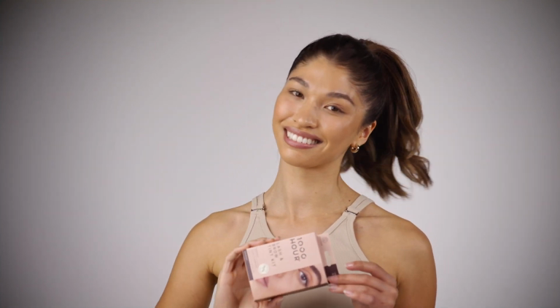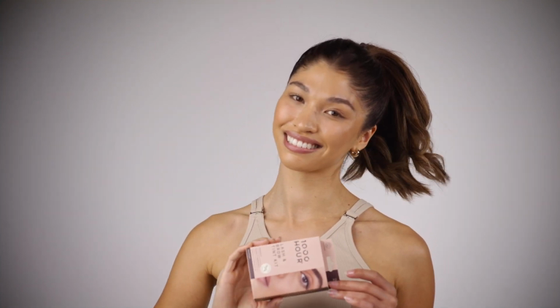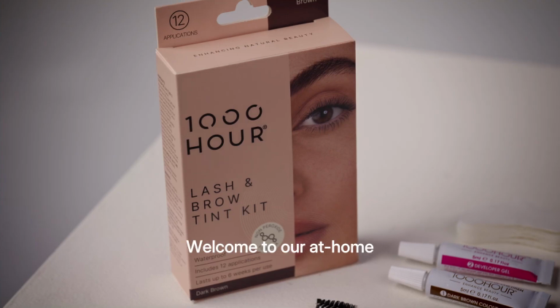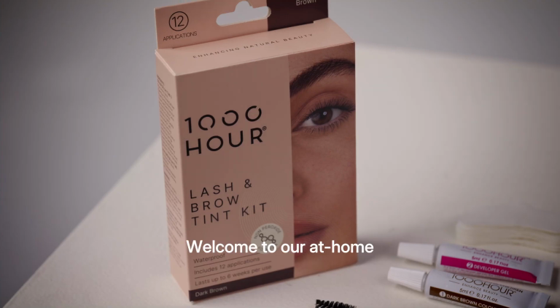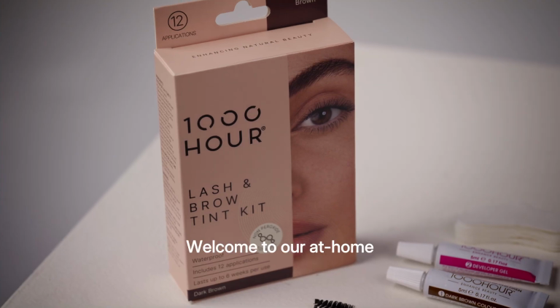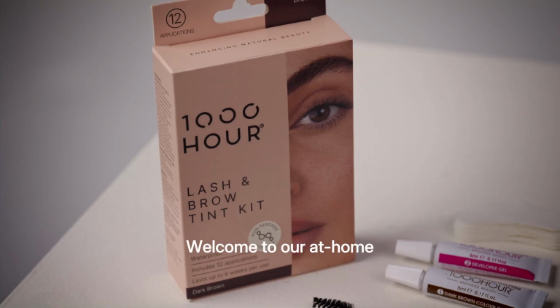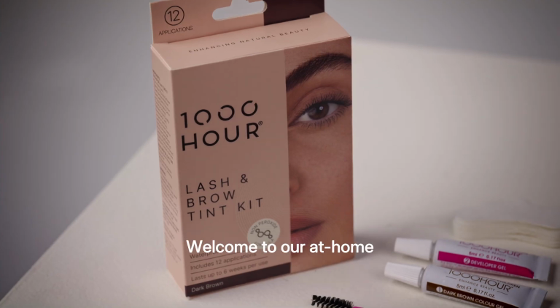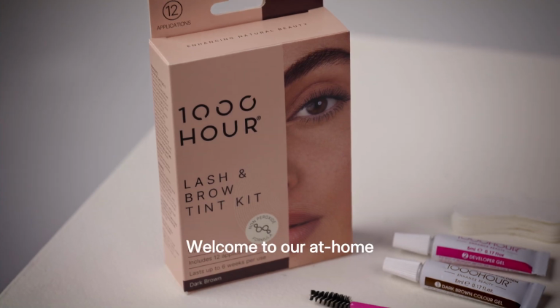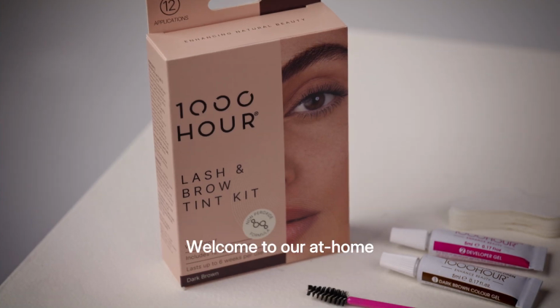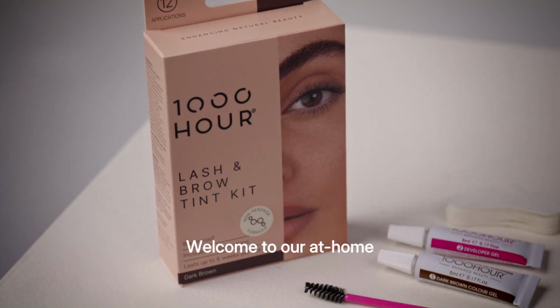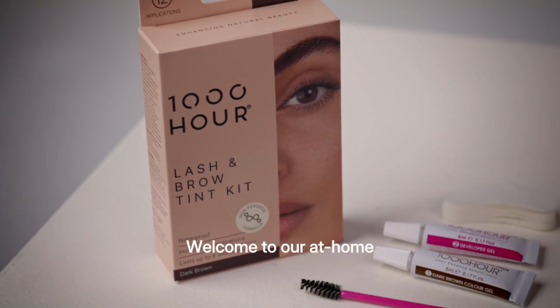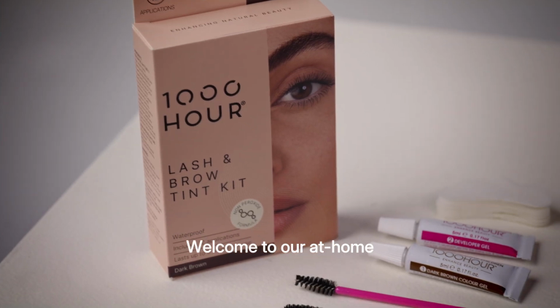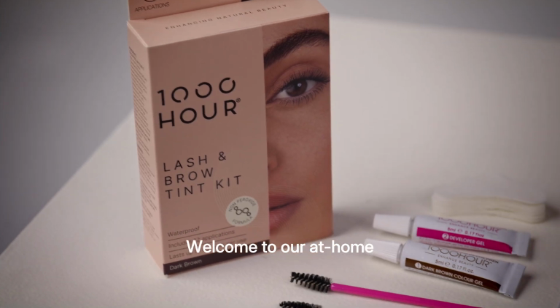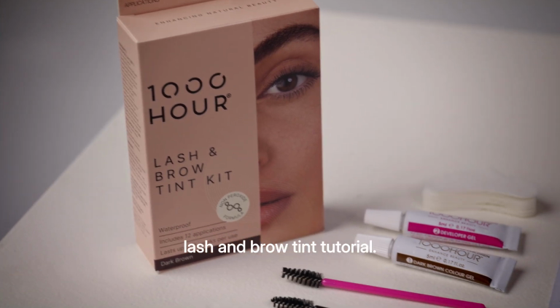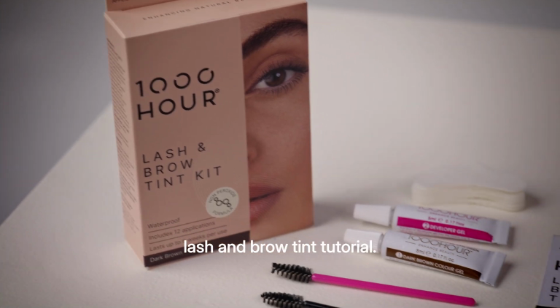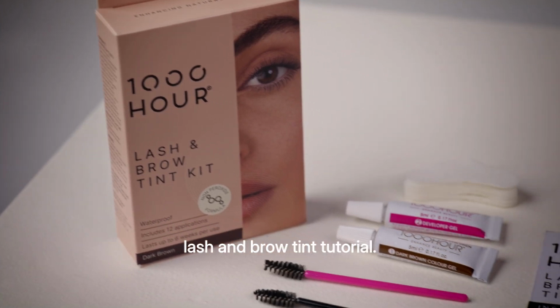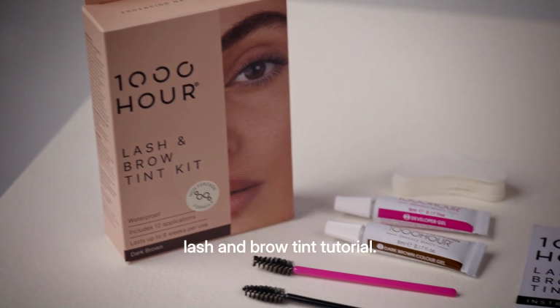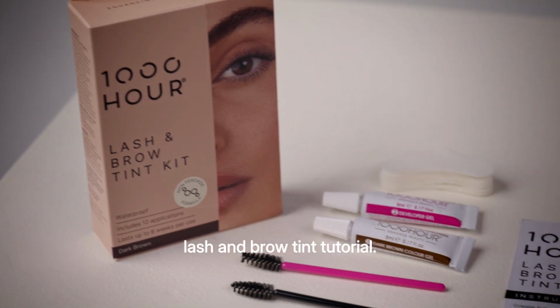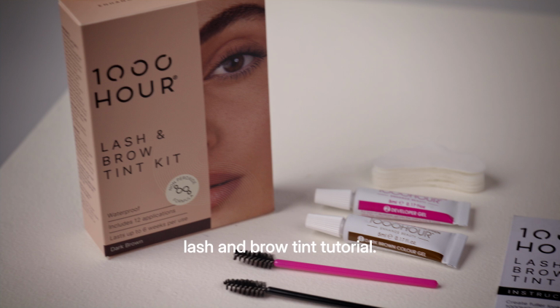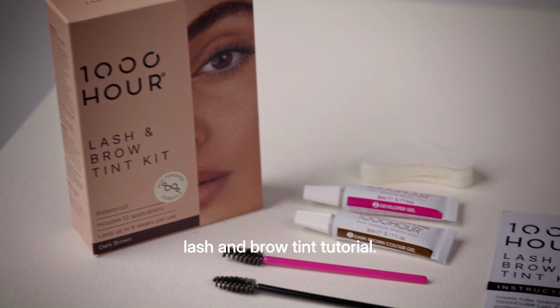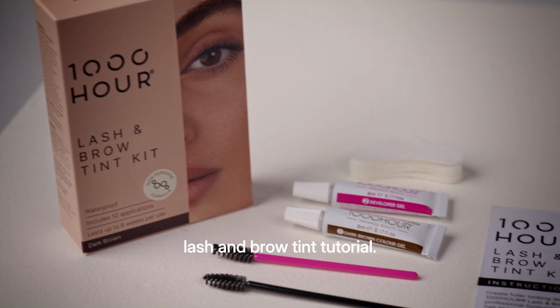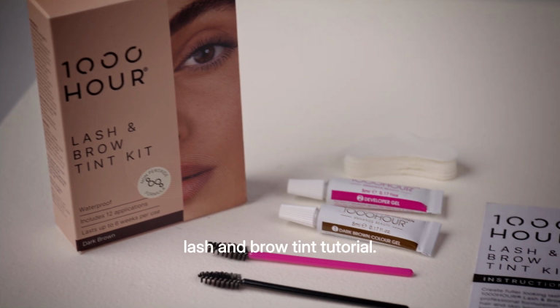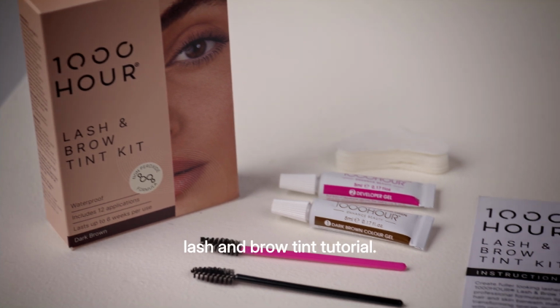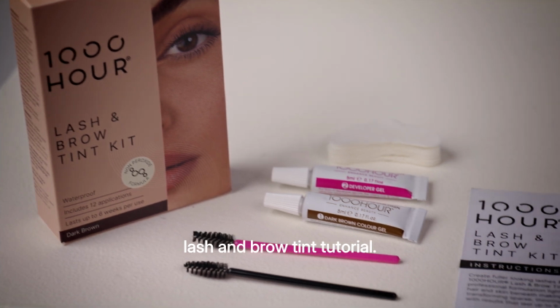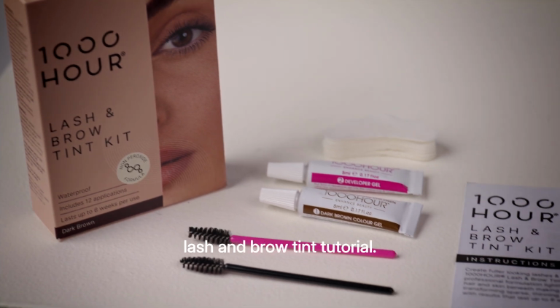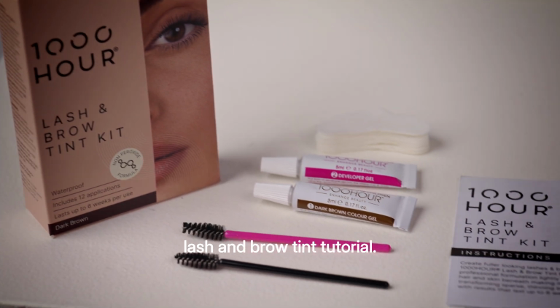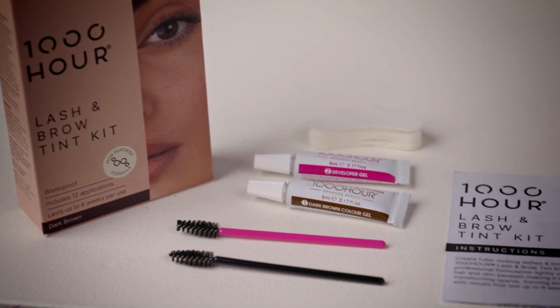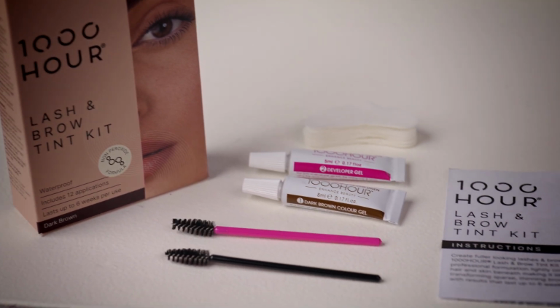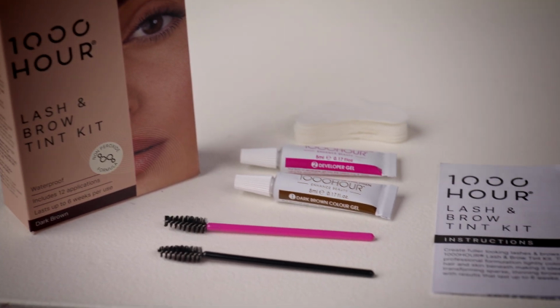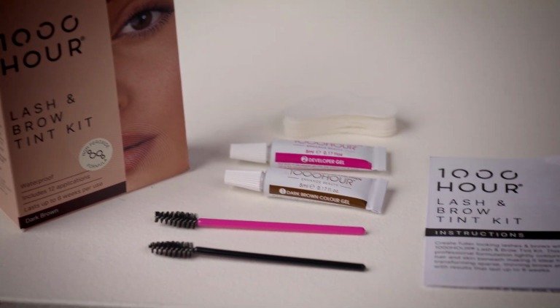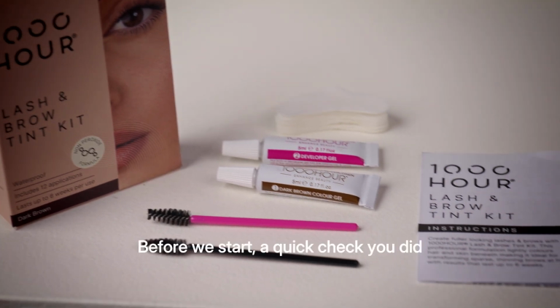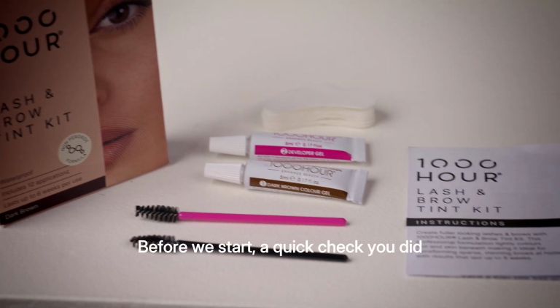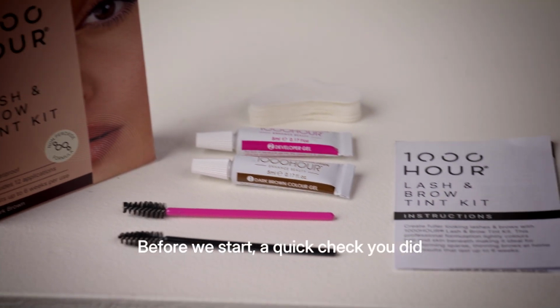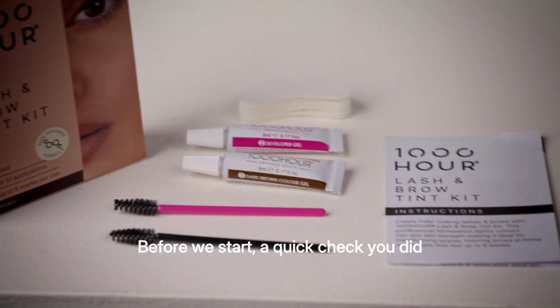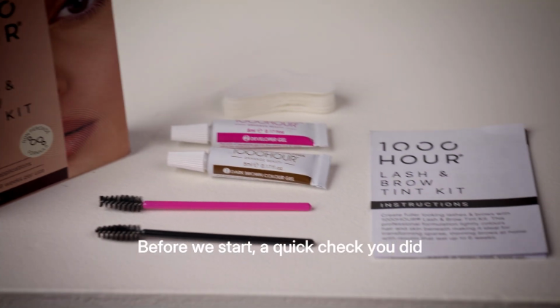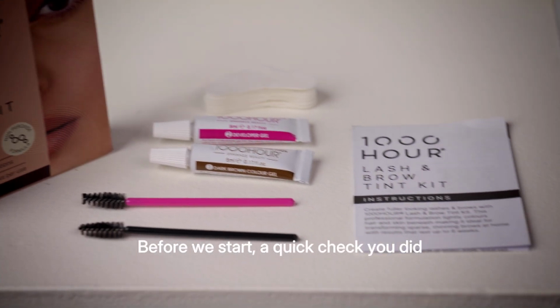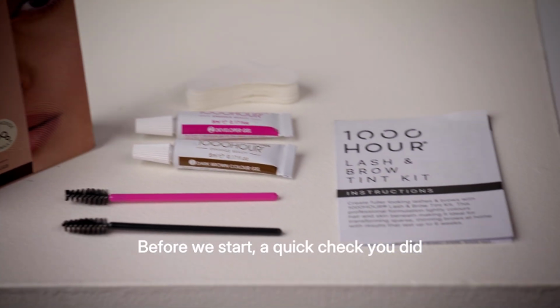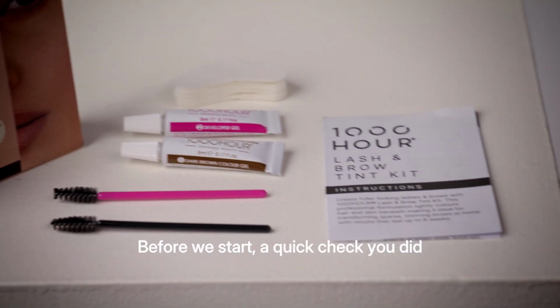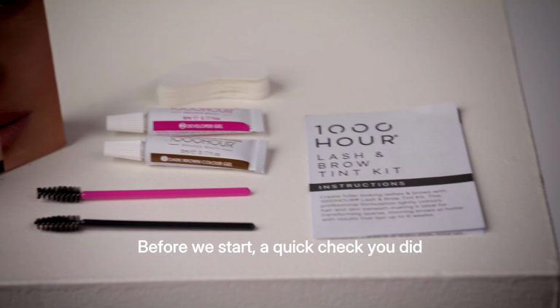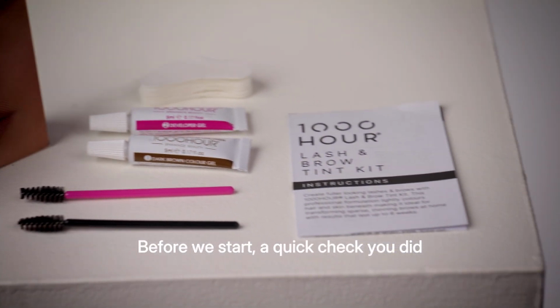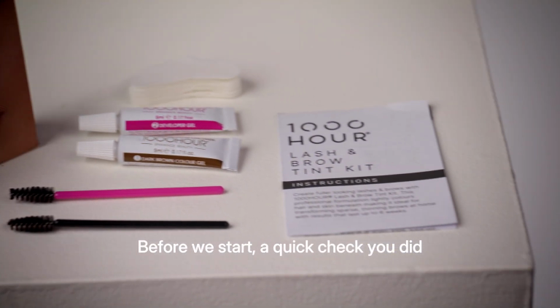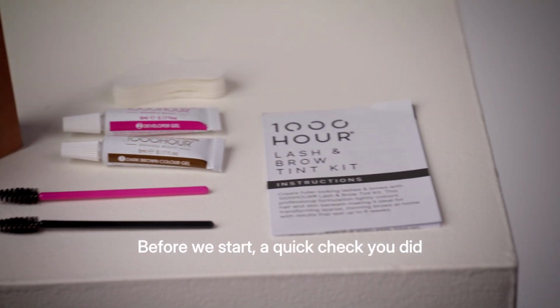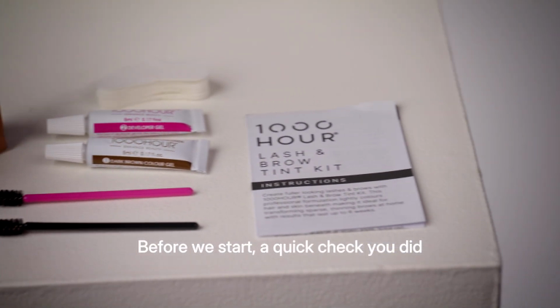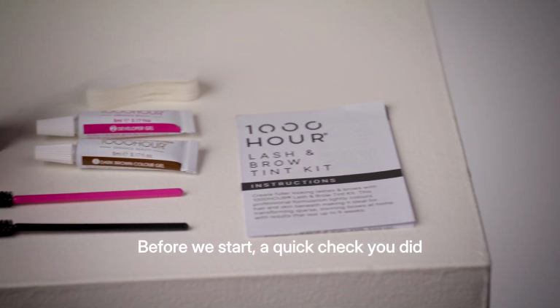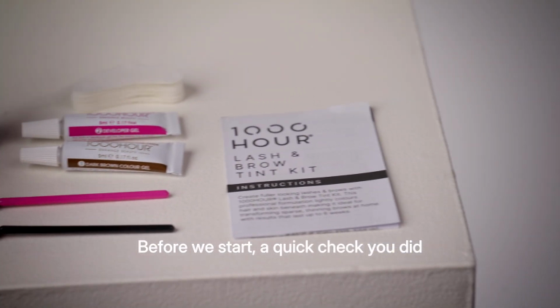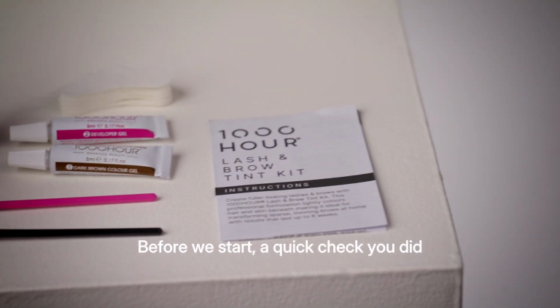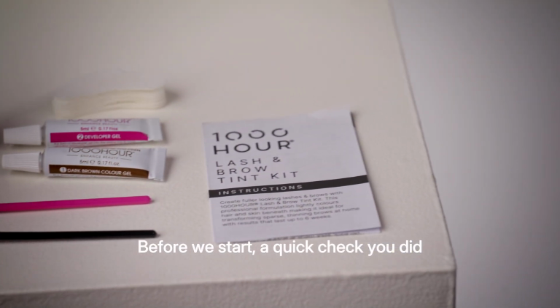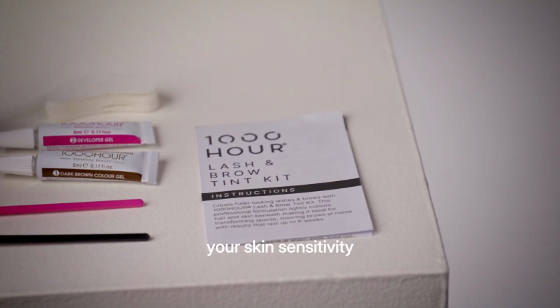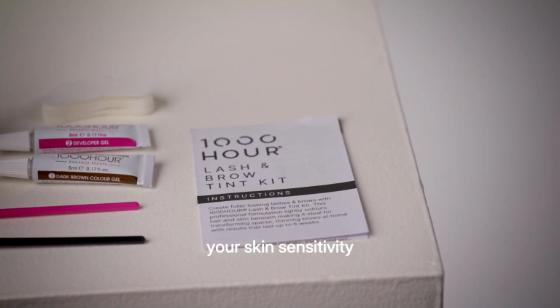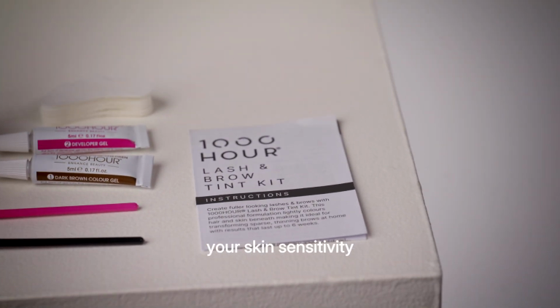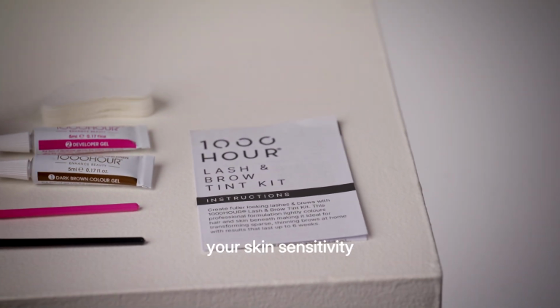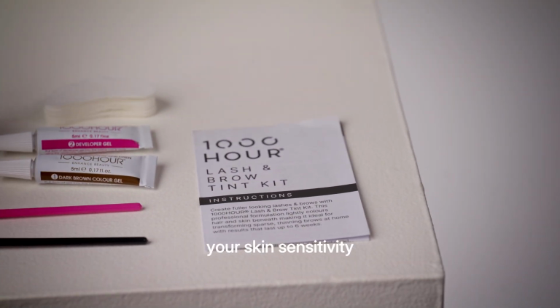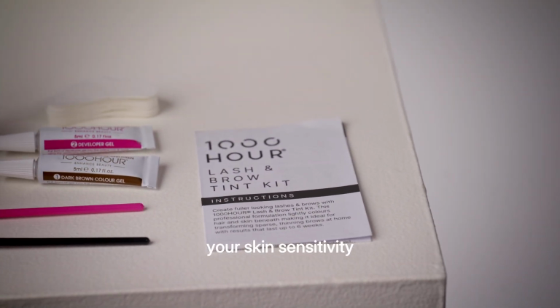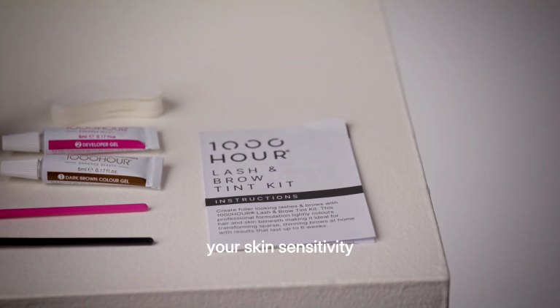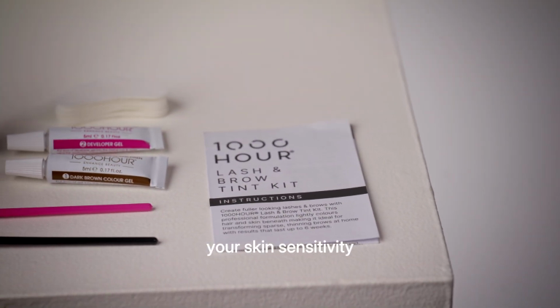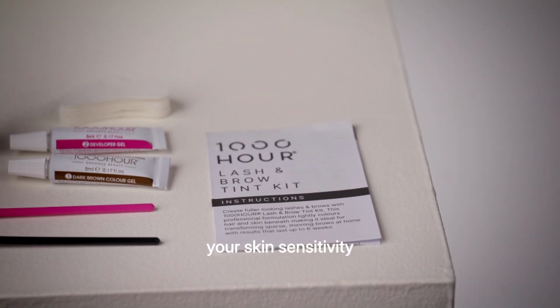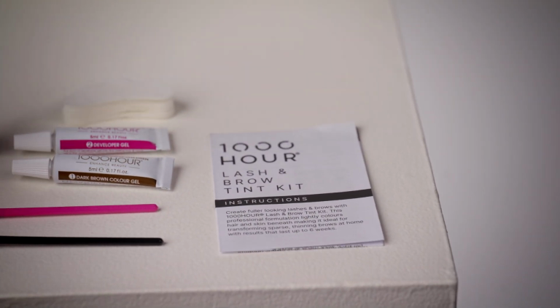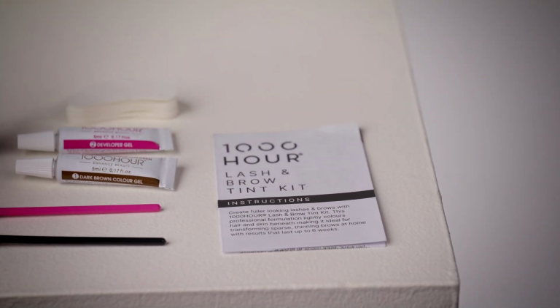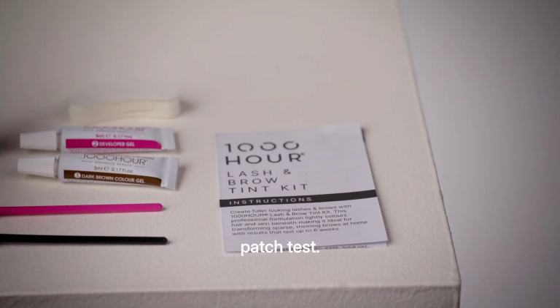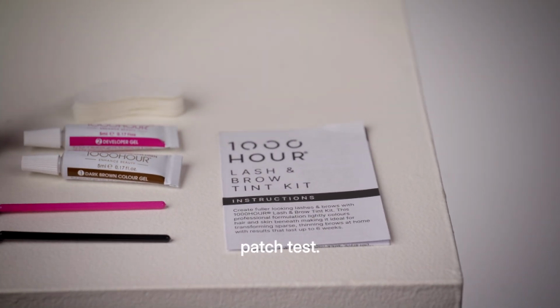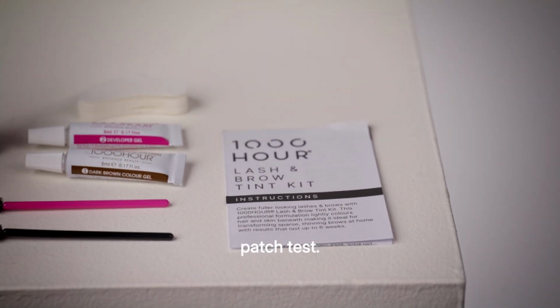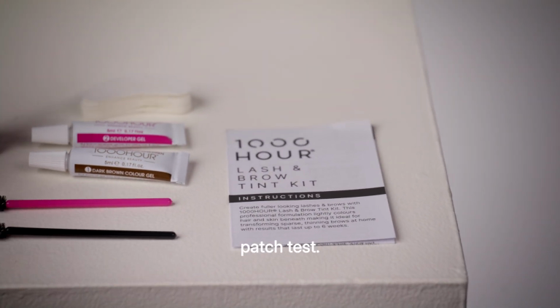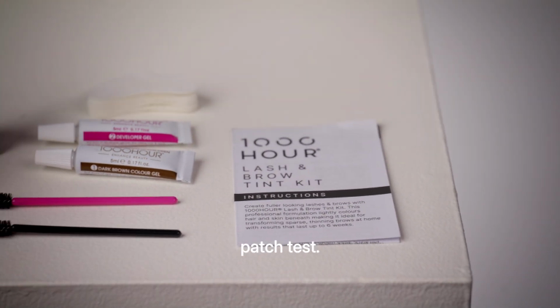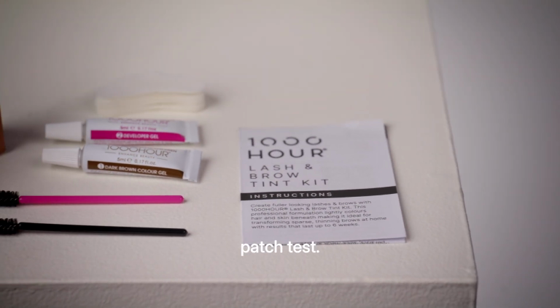Welcome to our at-home lash and brow tint tutorial. Before we start, a quick check — you did your skin sensitivity patch test.